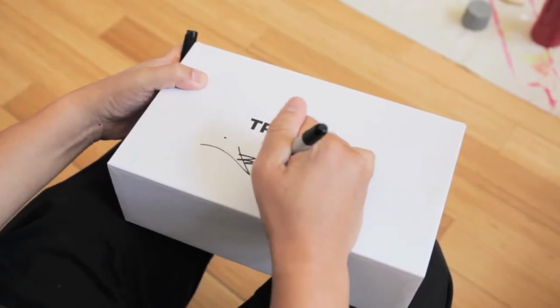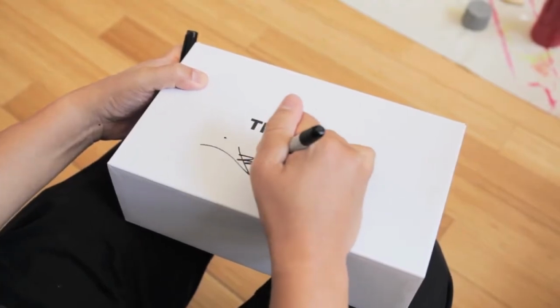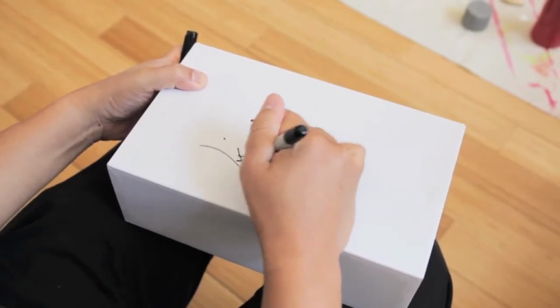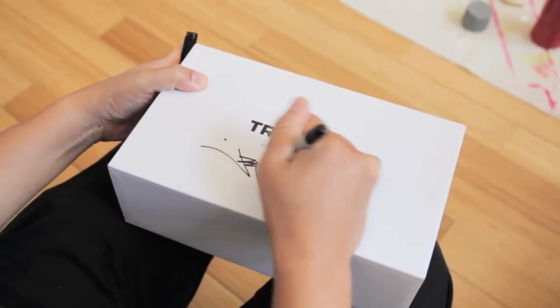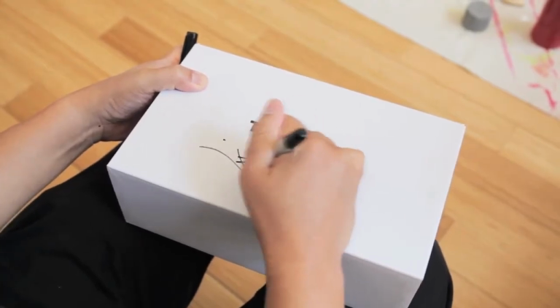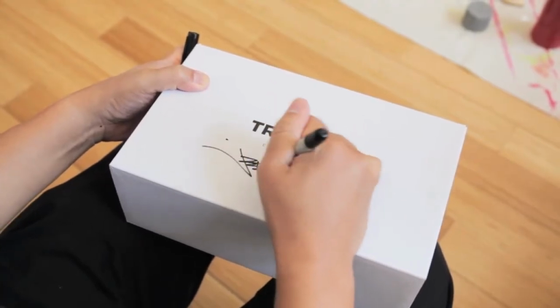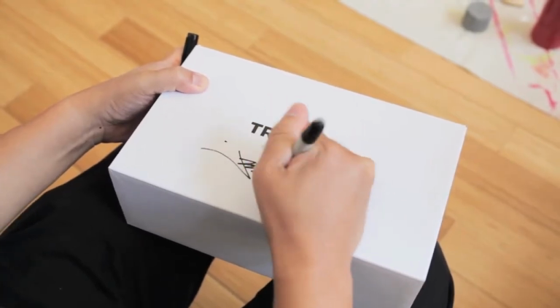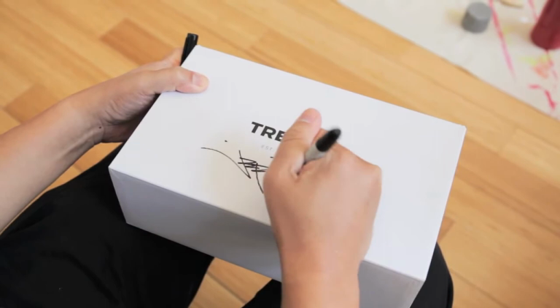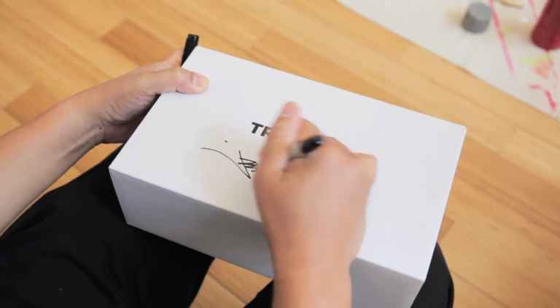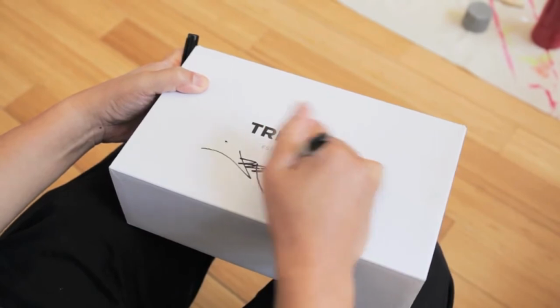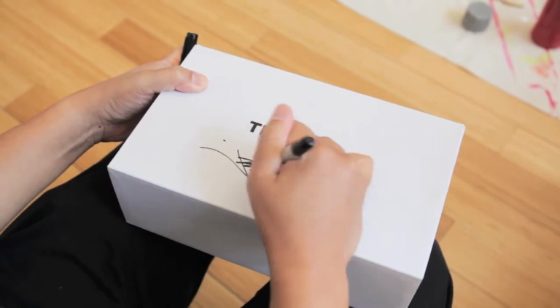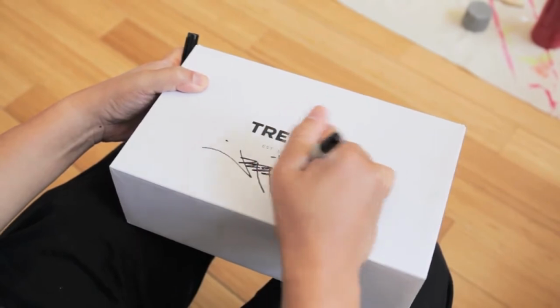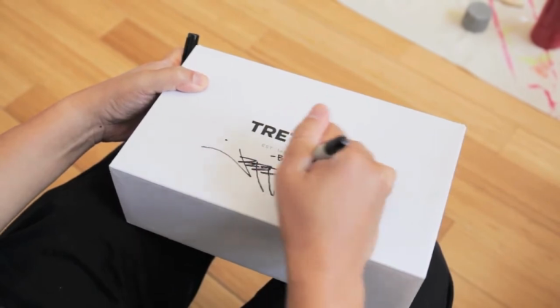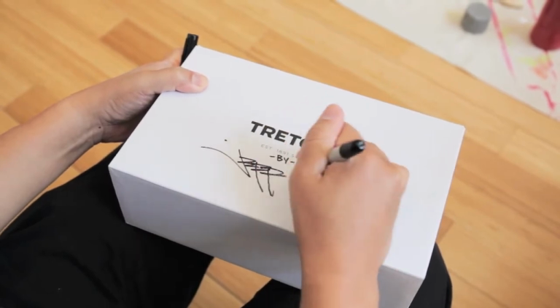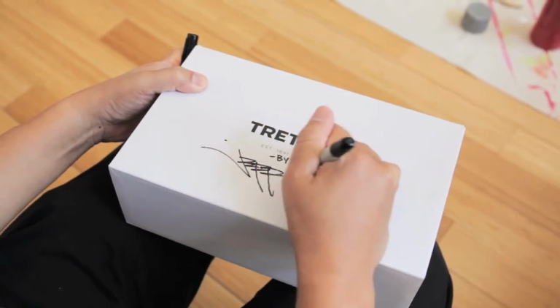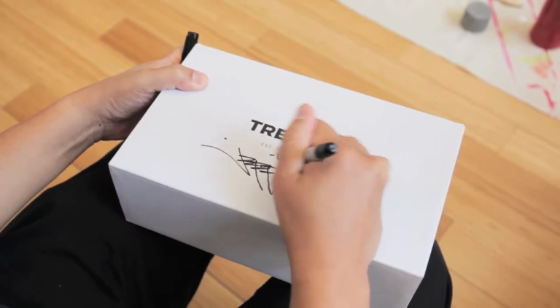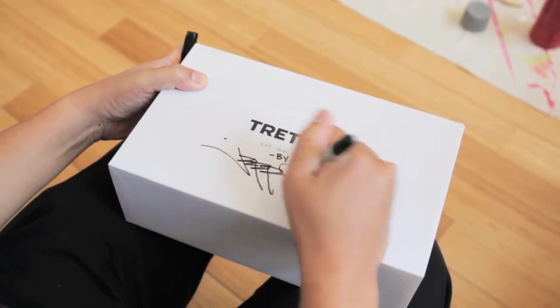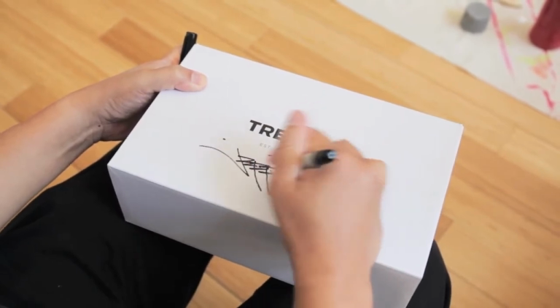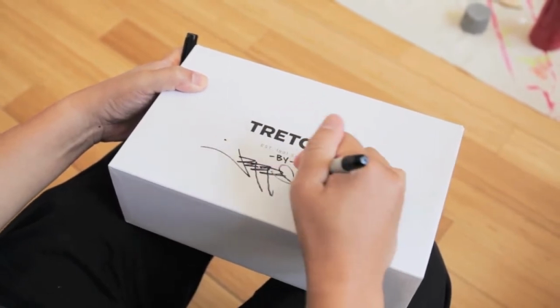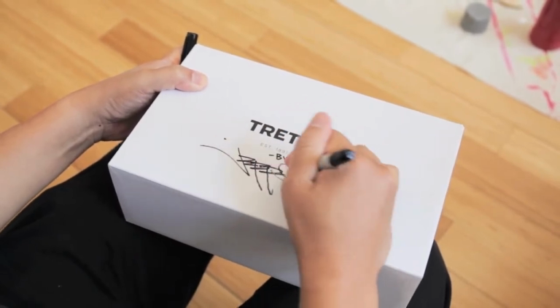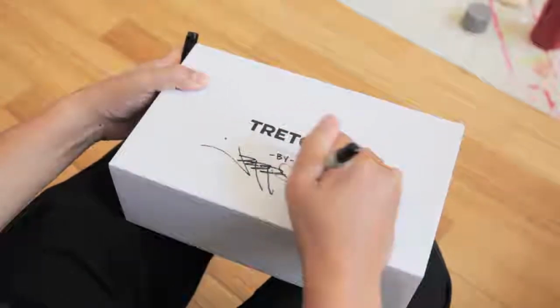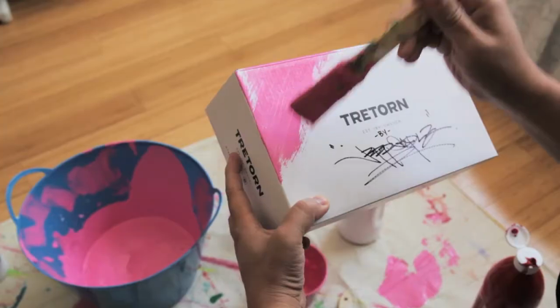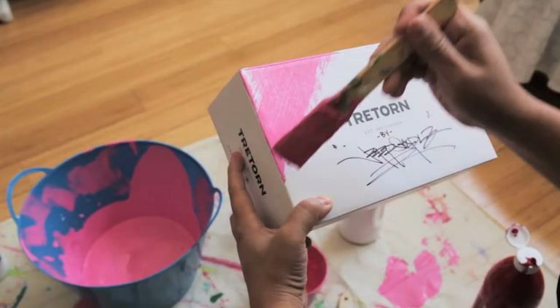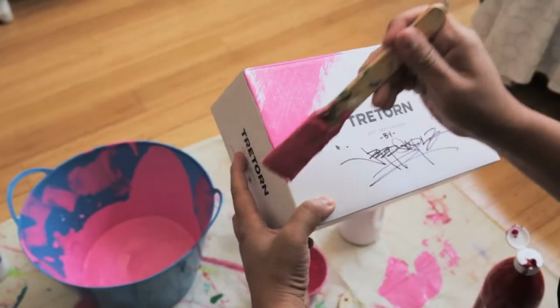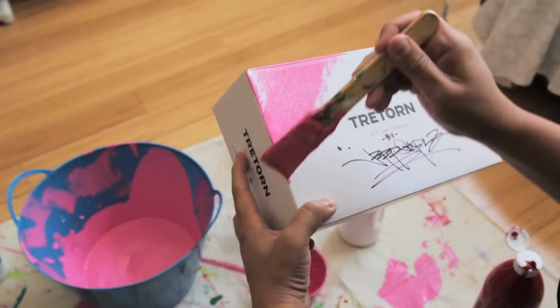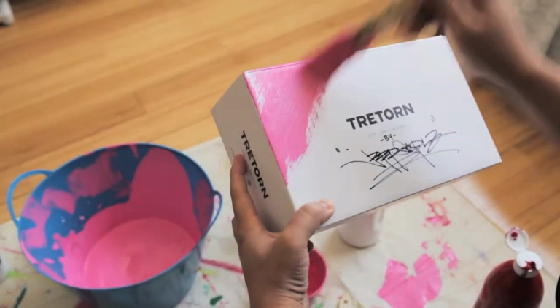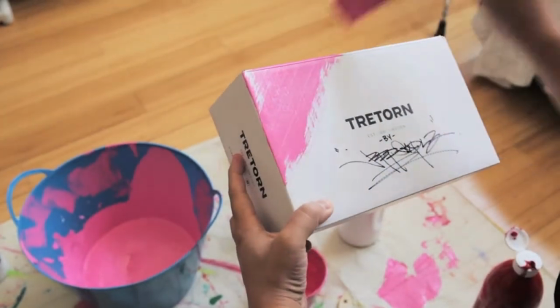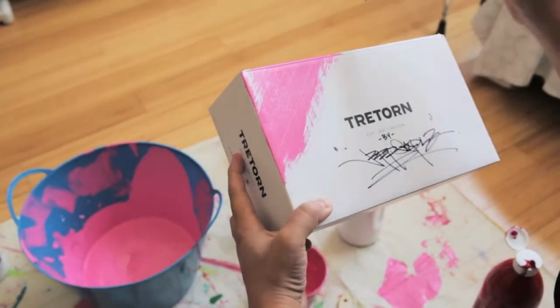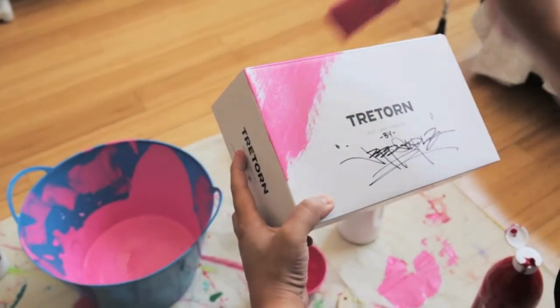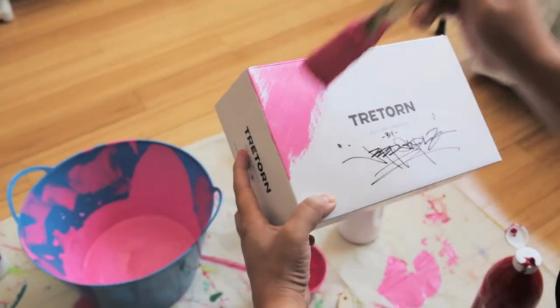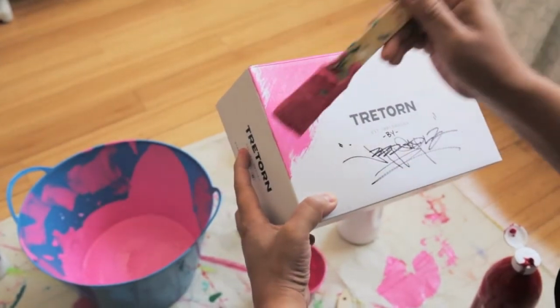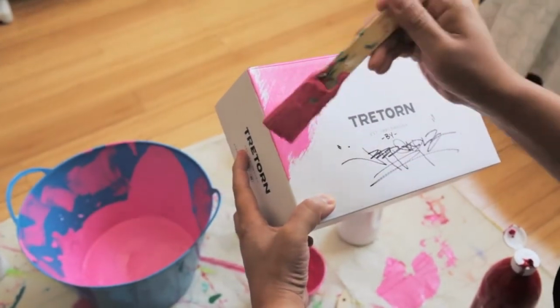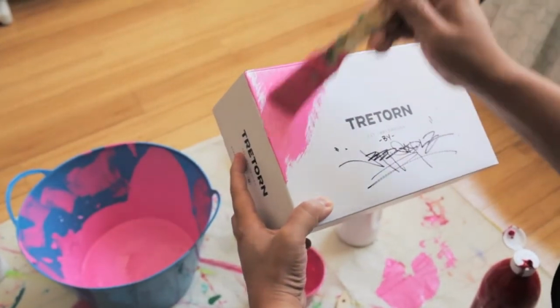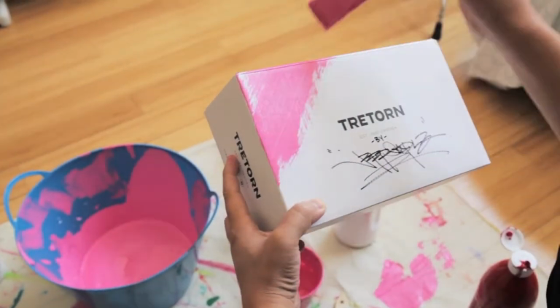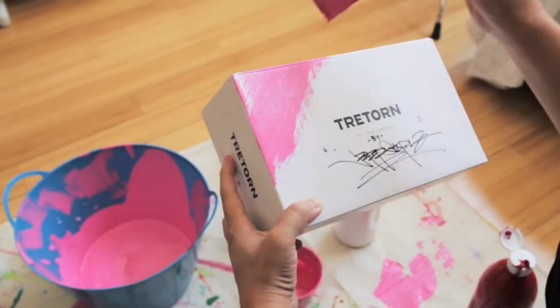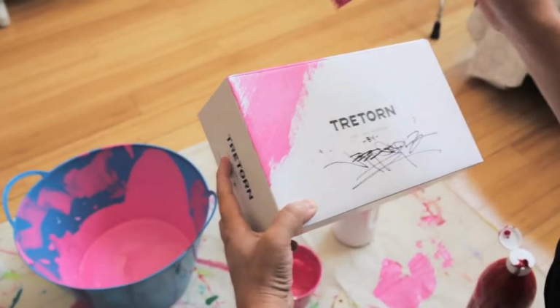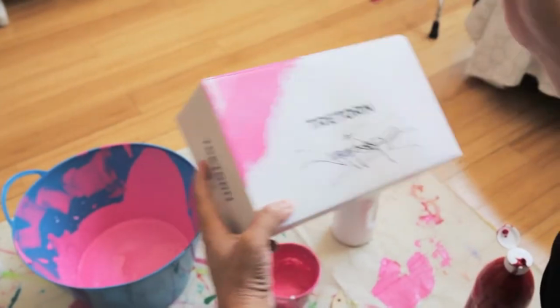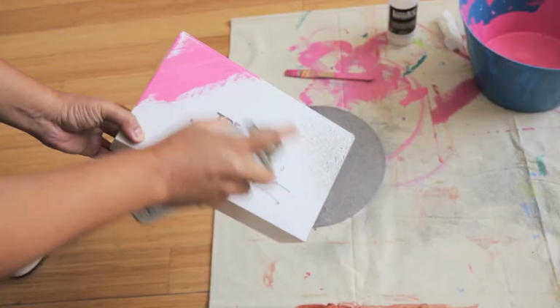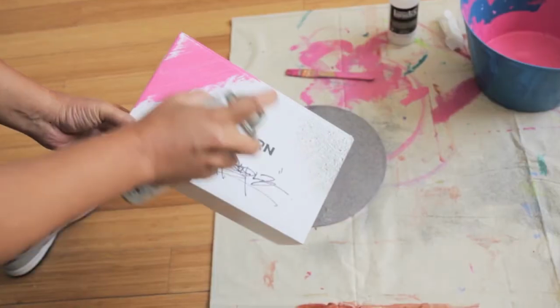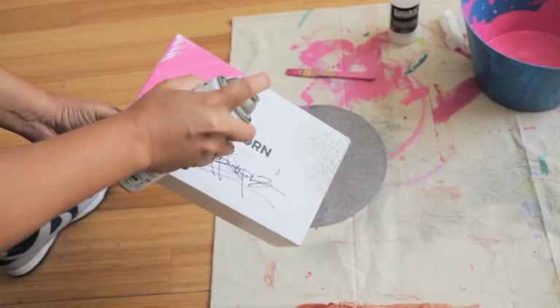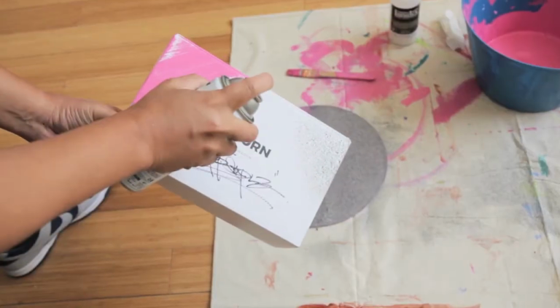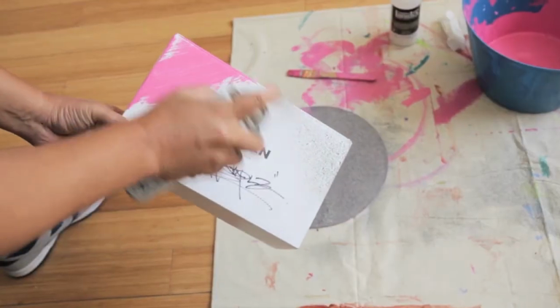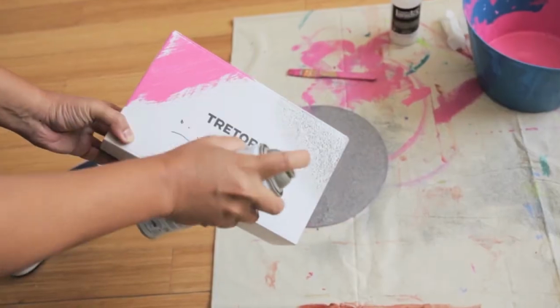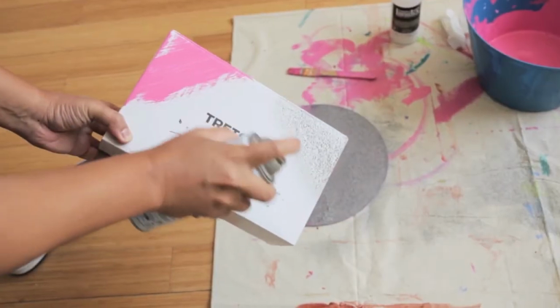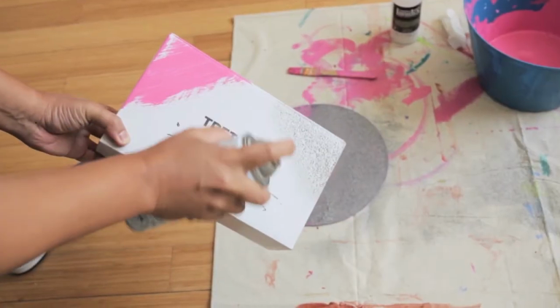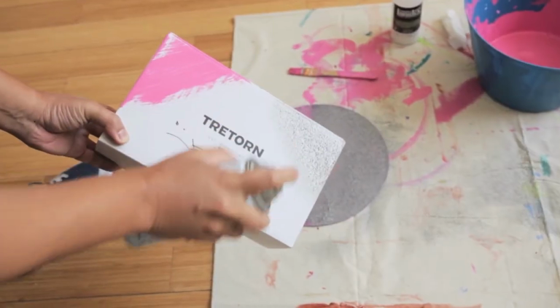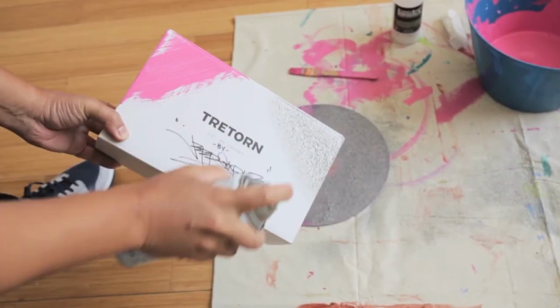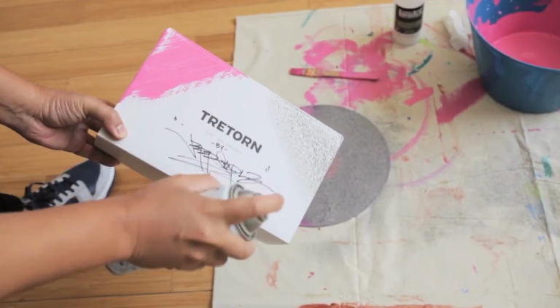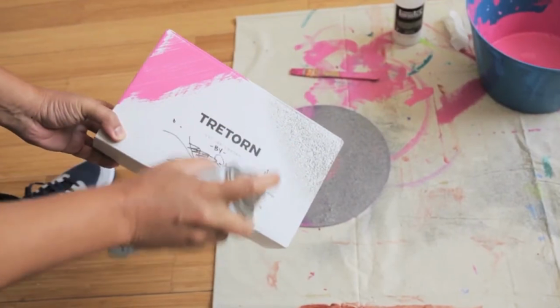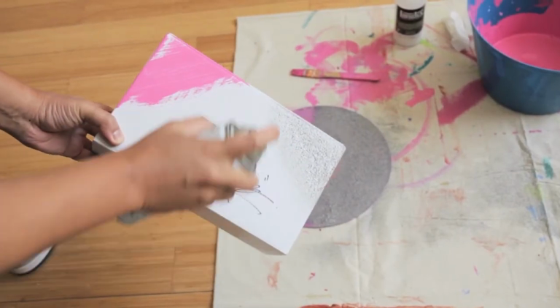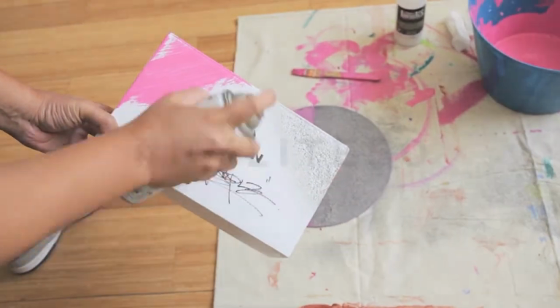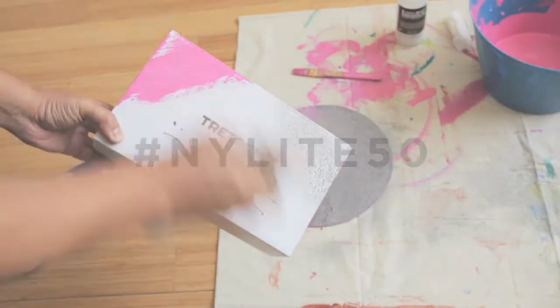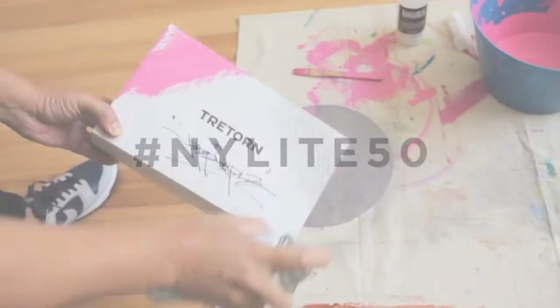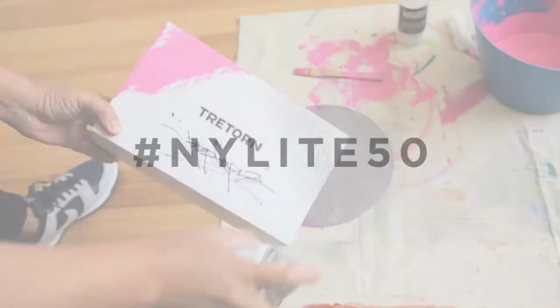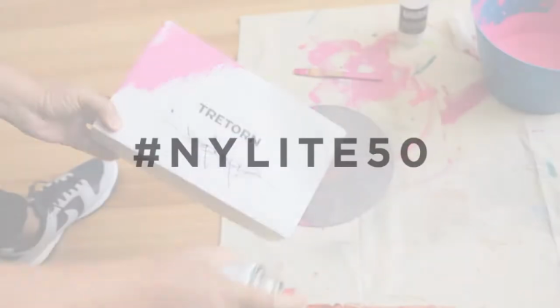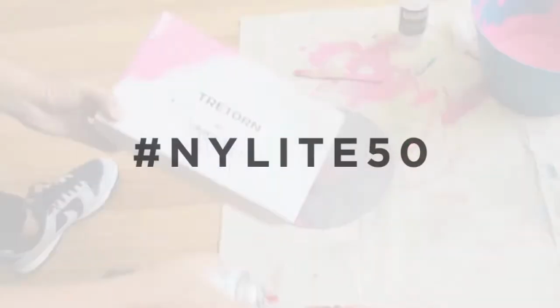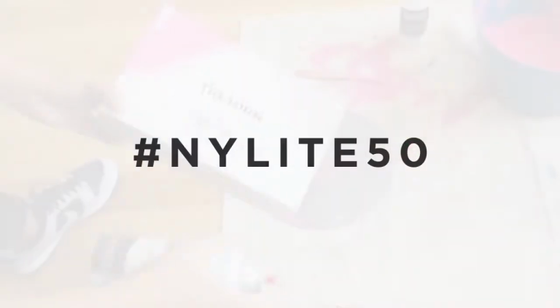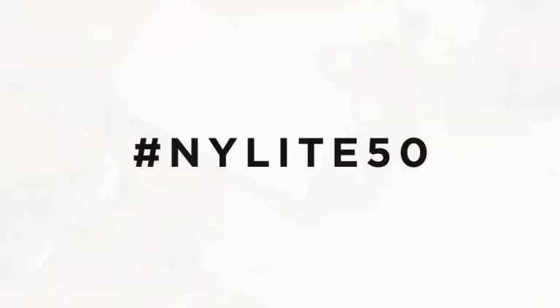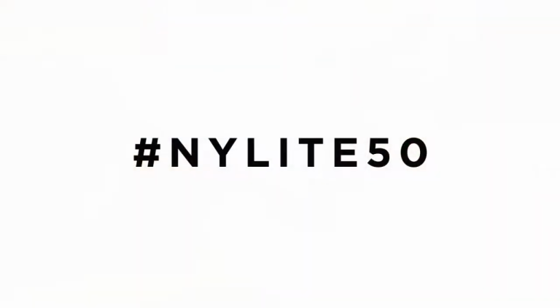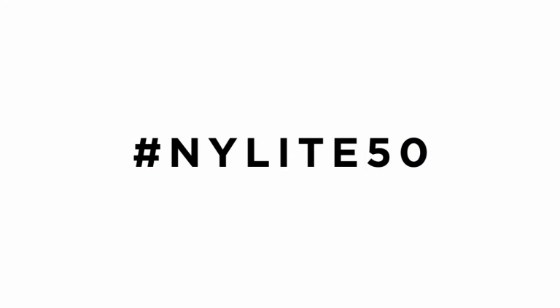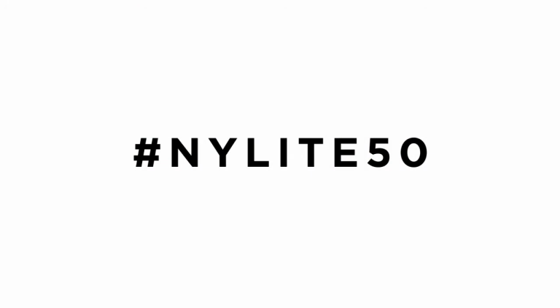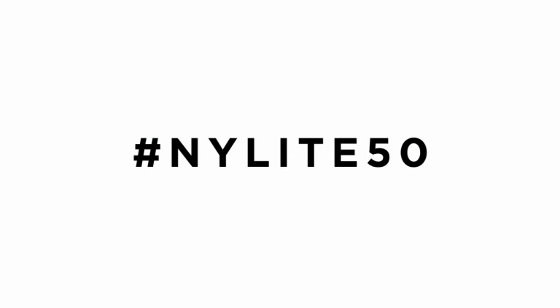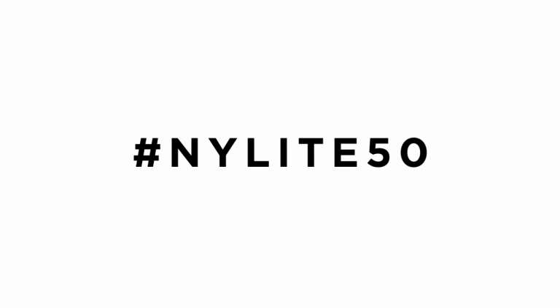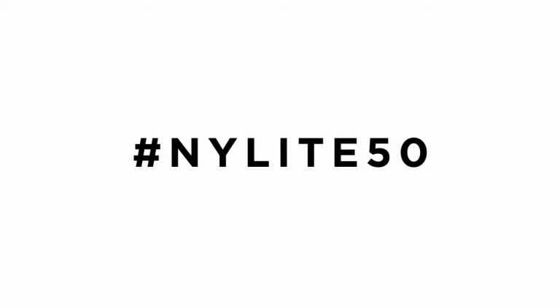Being asked to be part of the 50th anniversary of this sneaker is an honor, and I'm glad I was able to be a part of it.